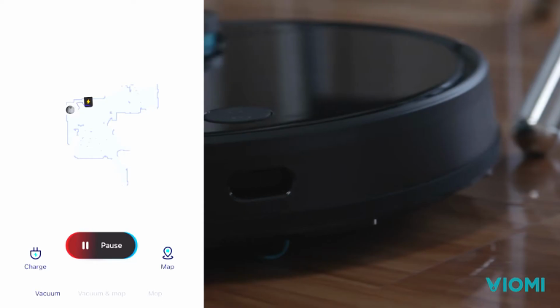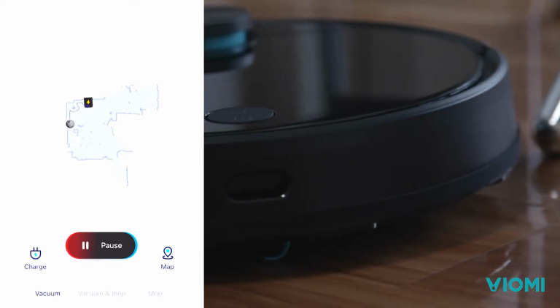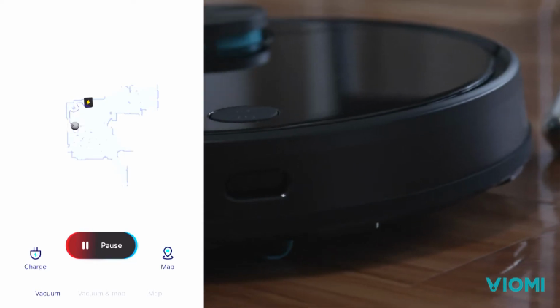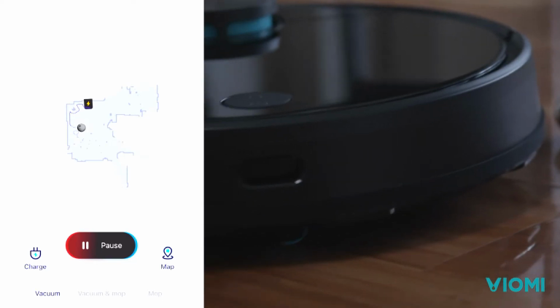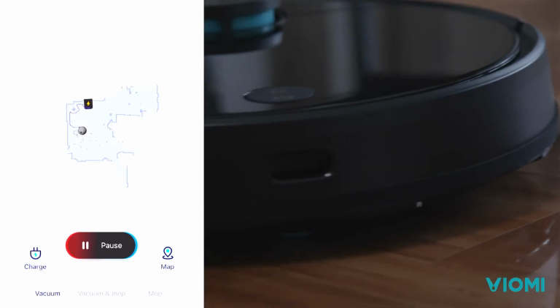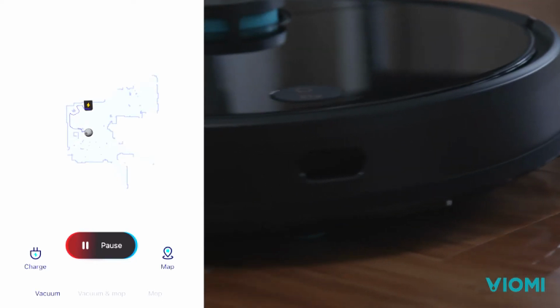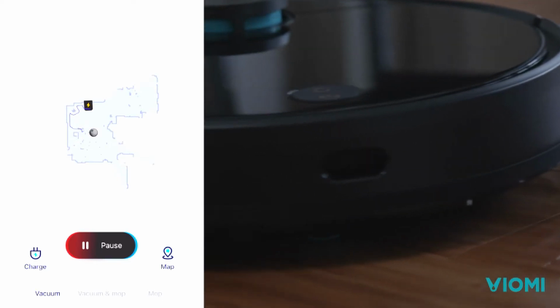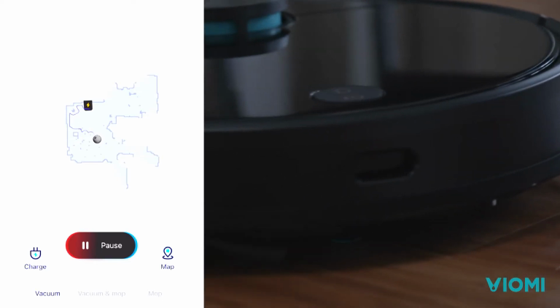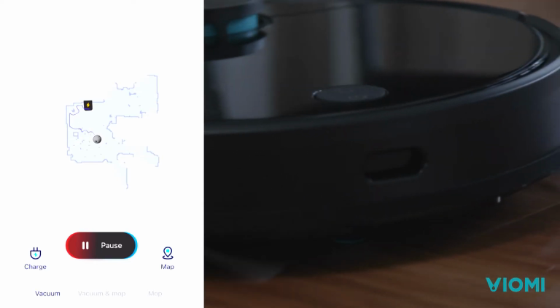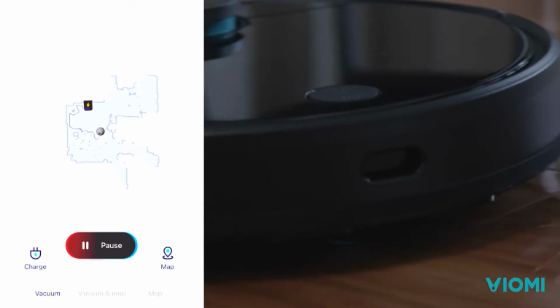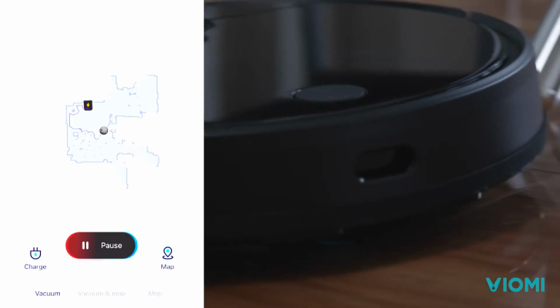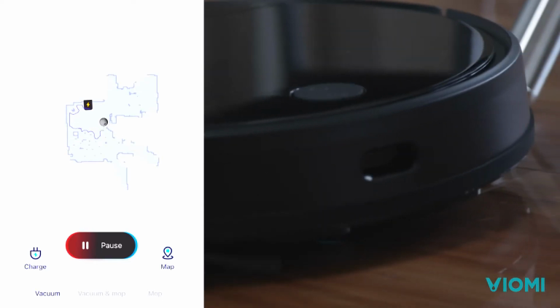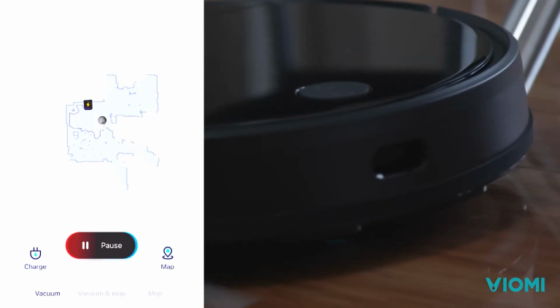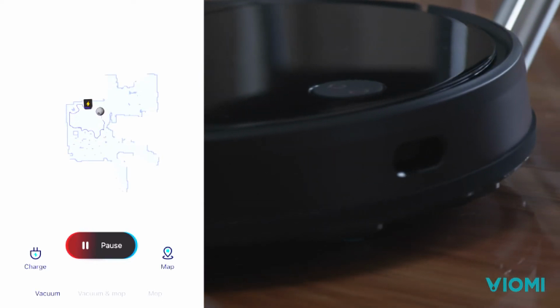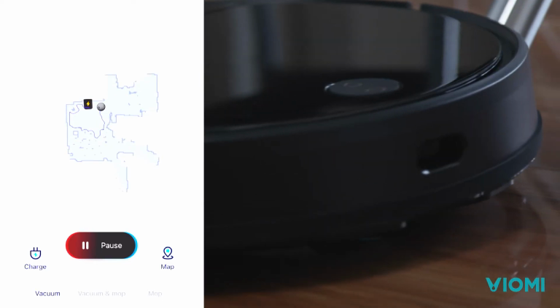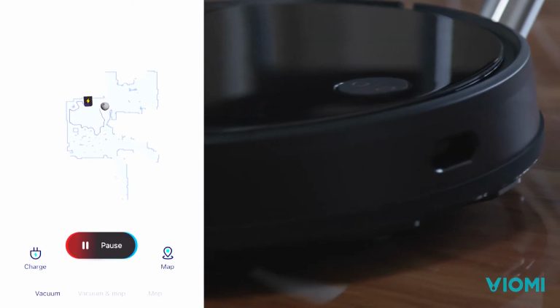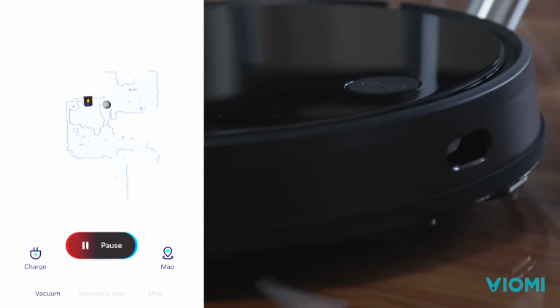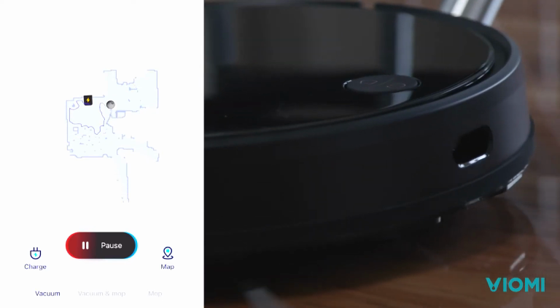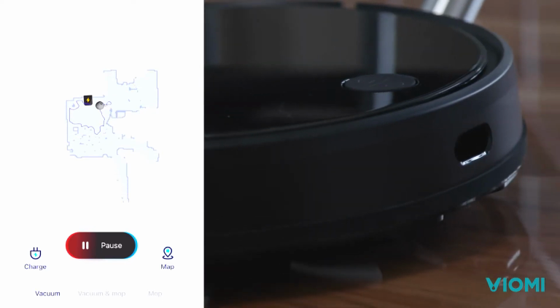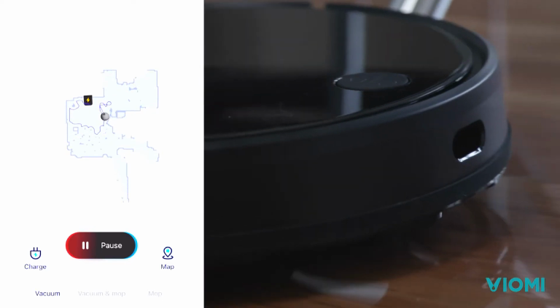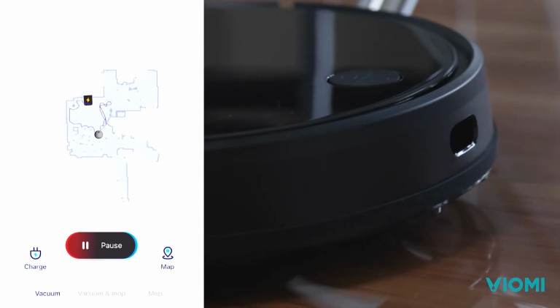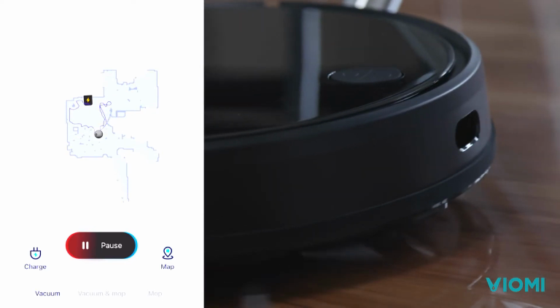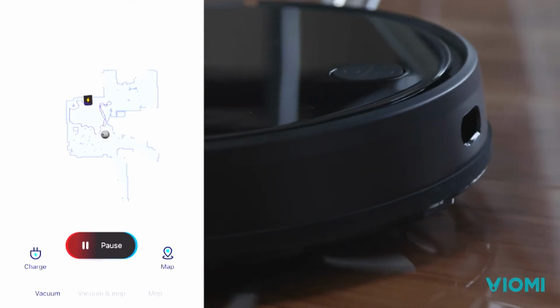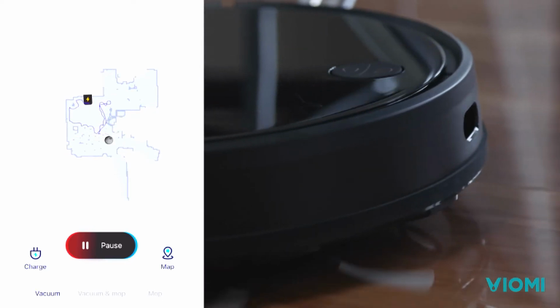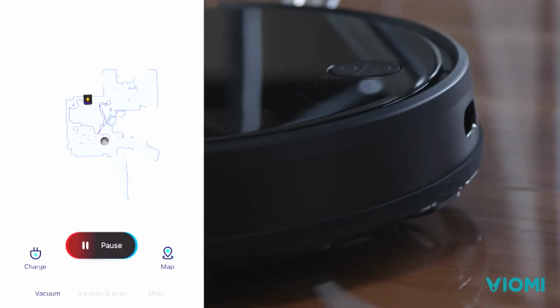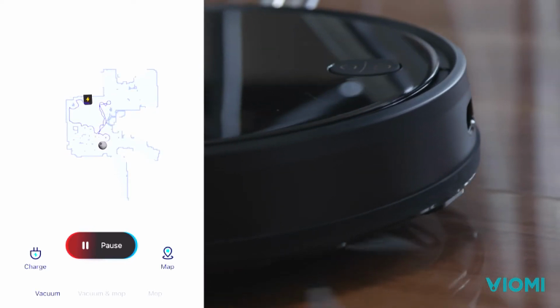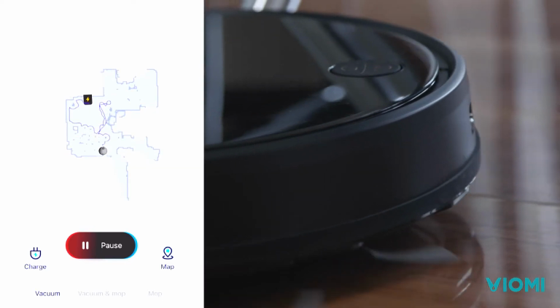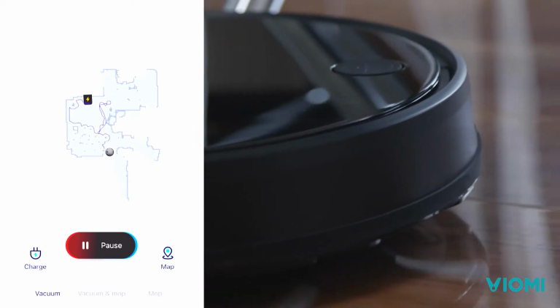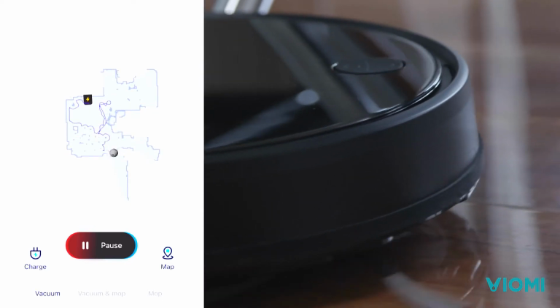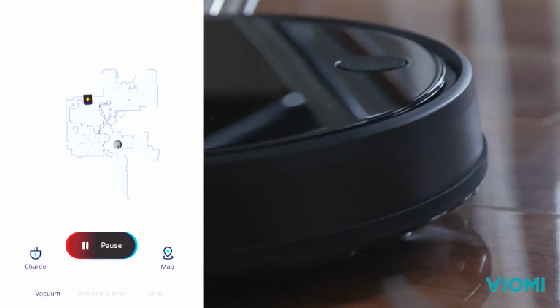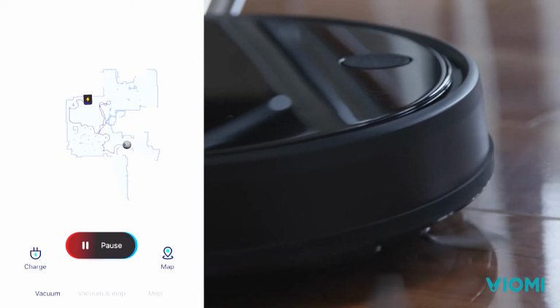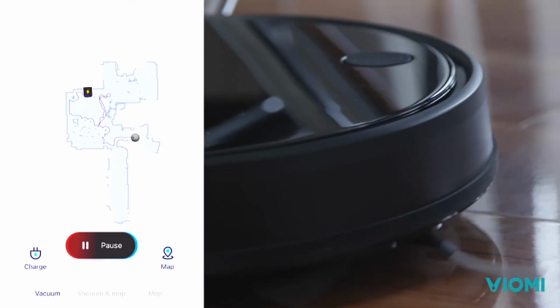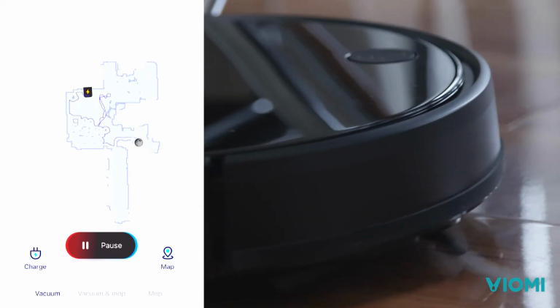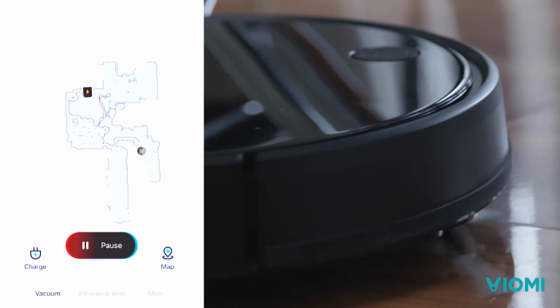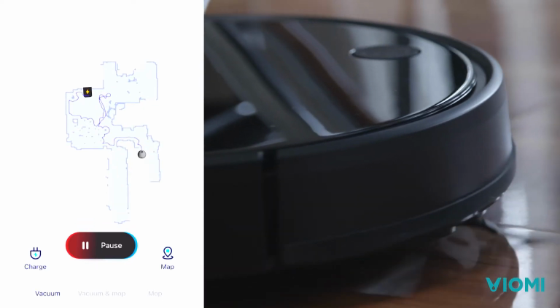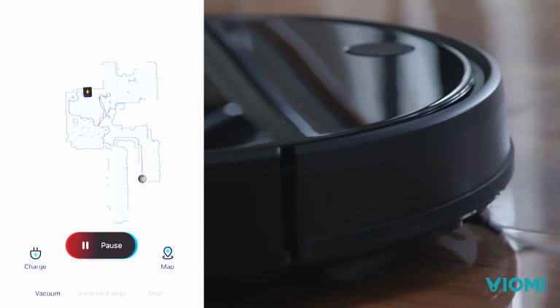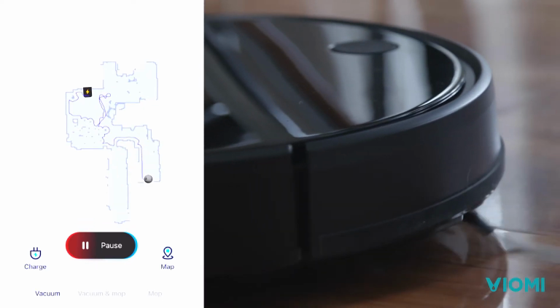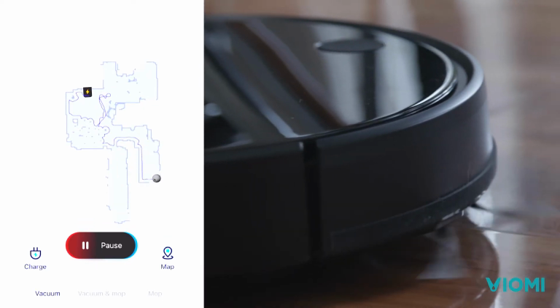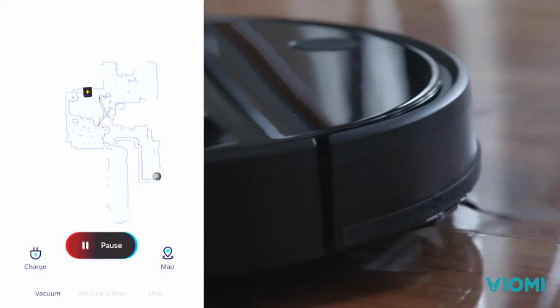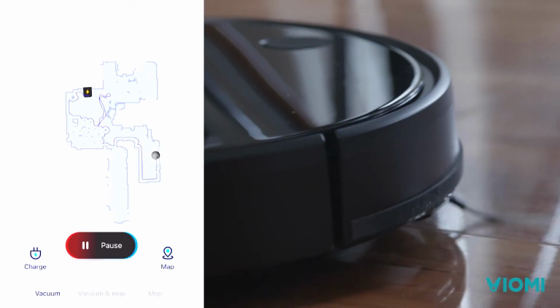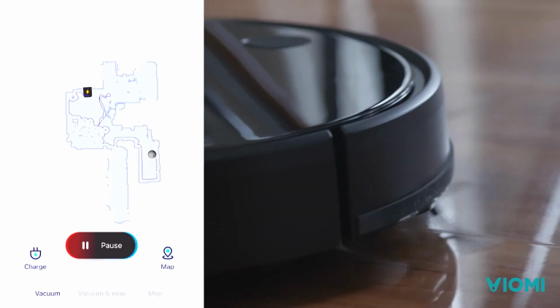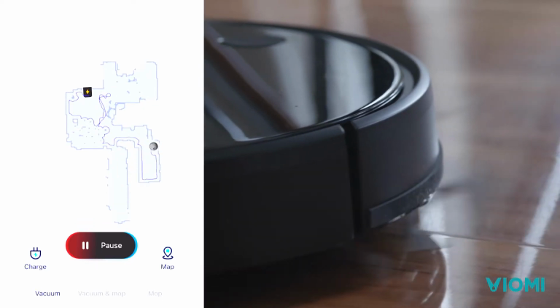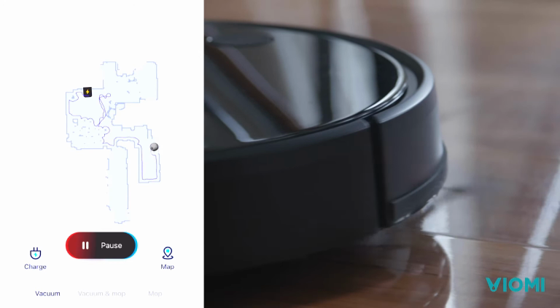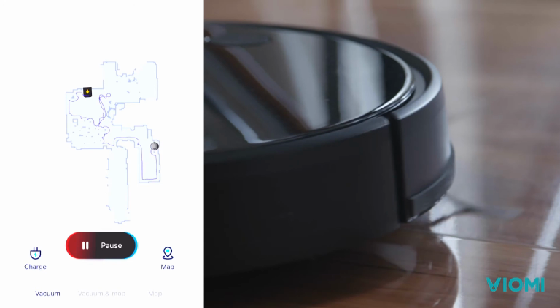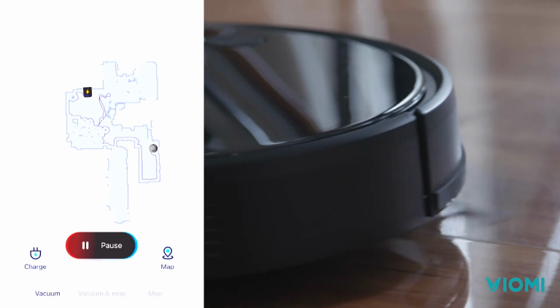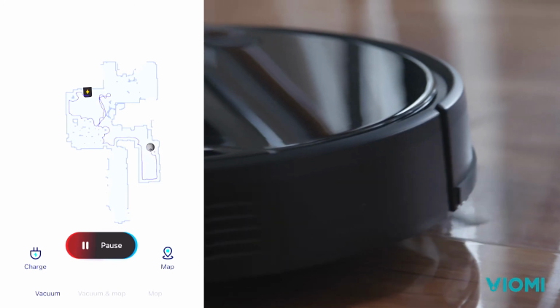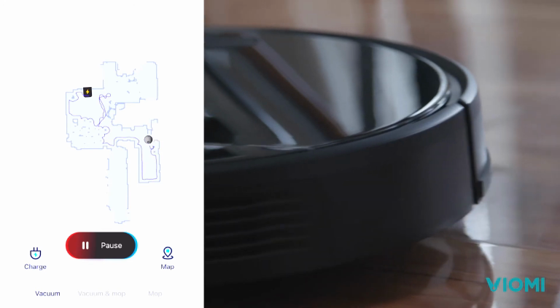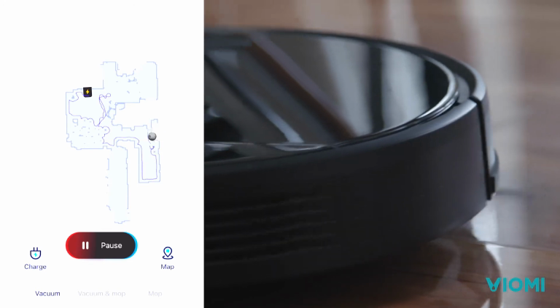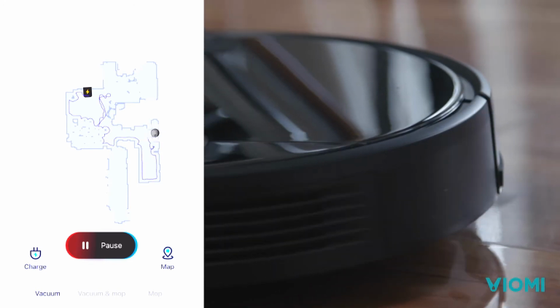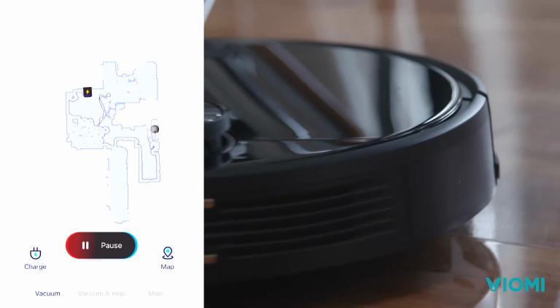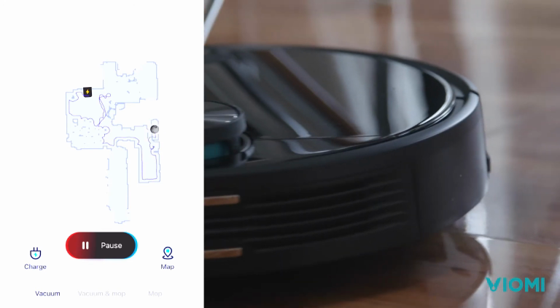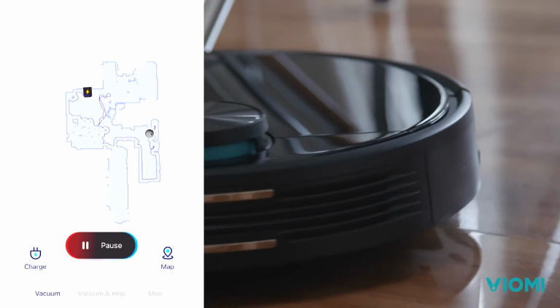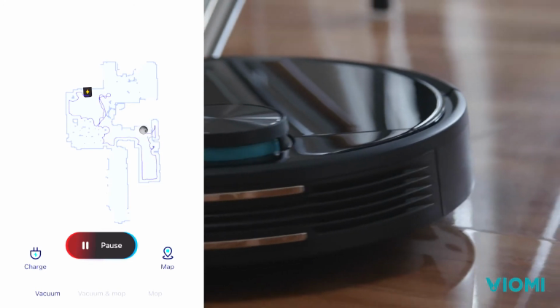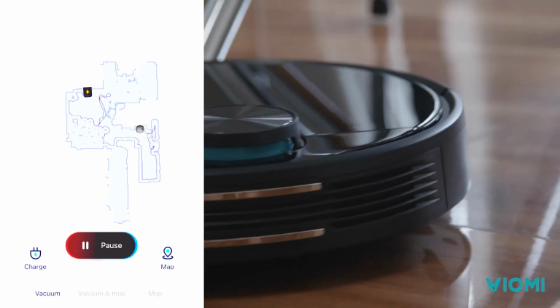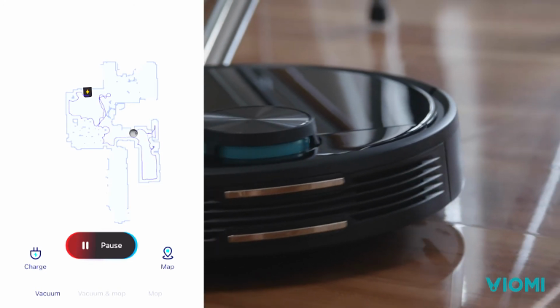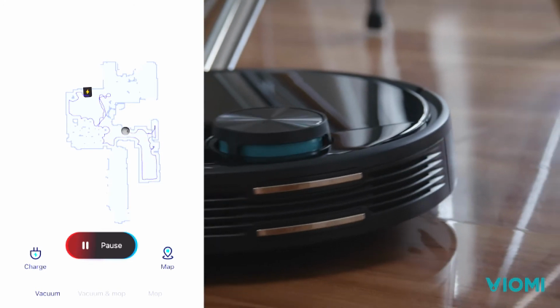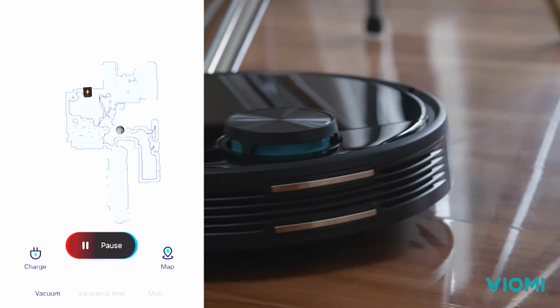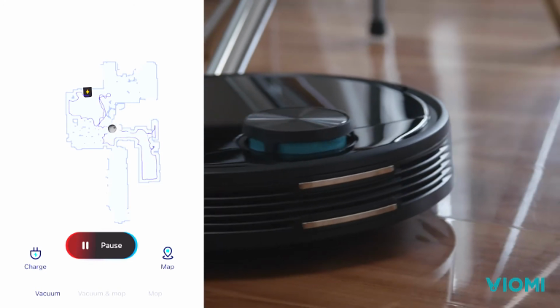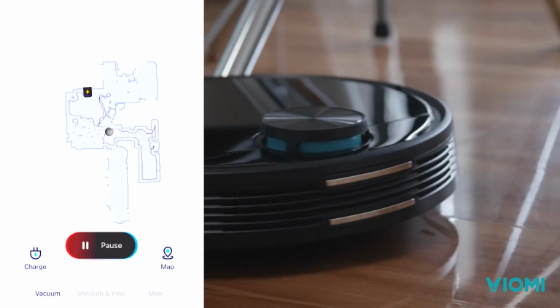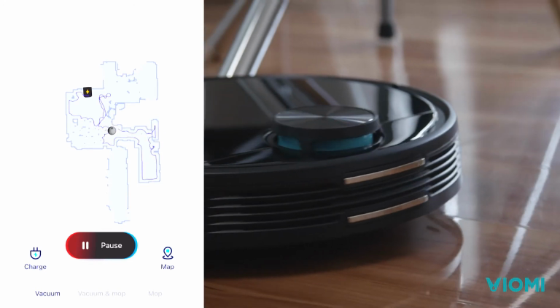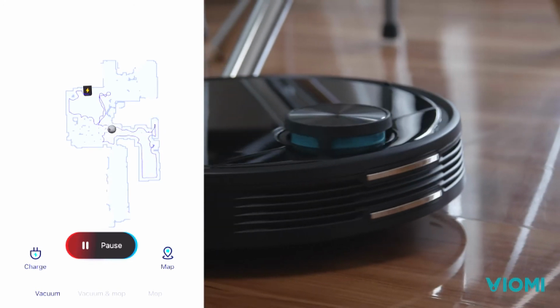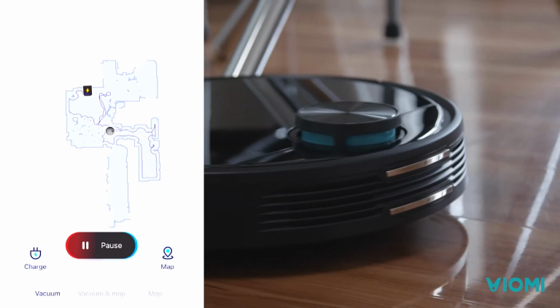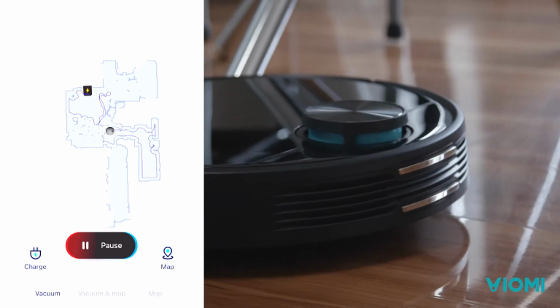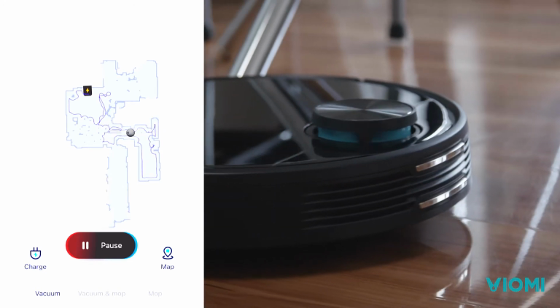With an upgraded LDS mapping navigation and SLAM algorithm, it can quickly build an accurate map of your home to tackle its environment.